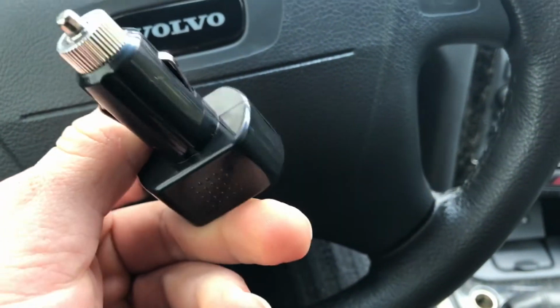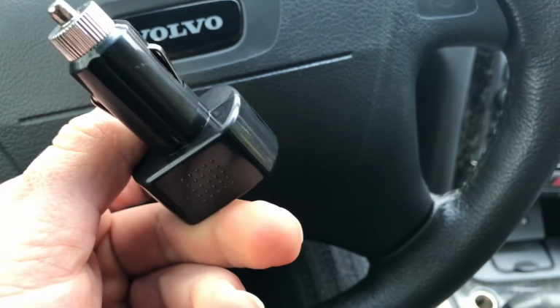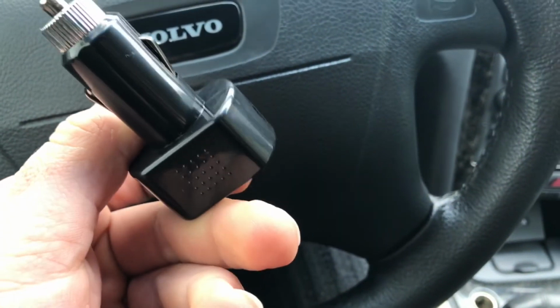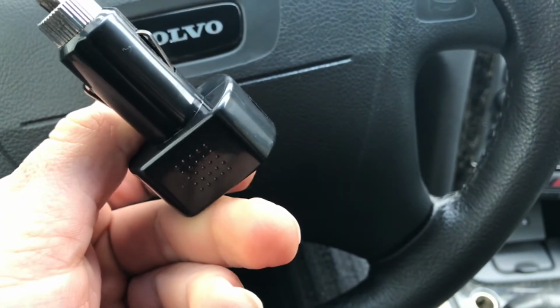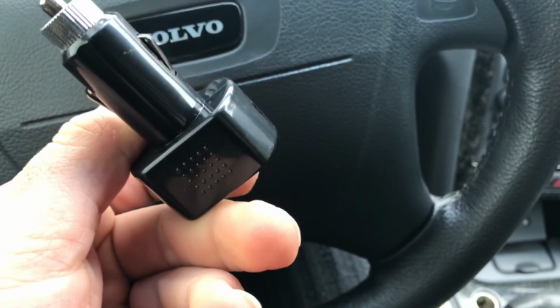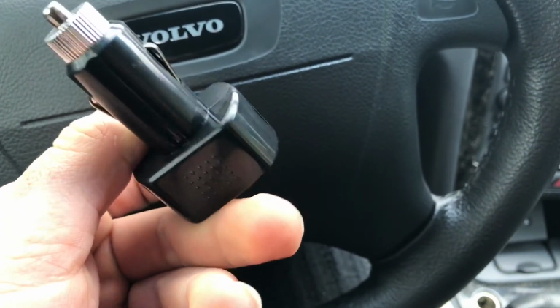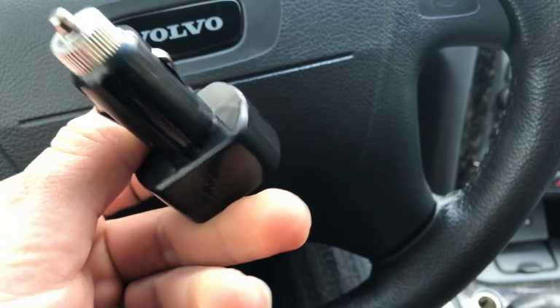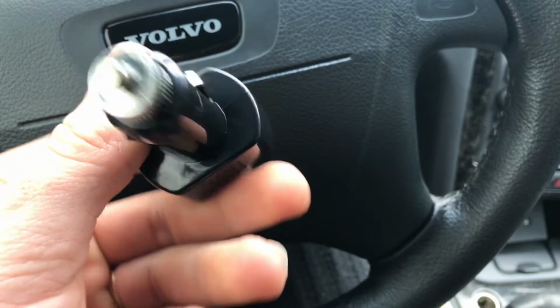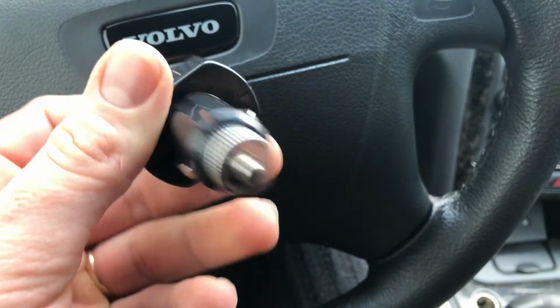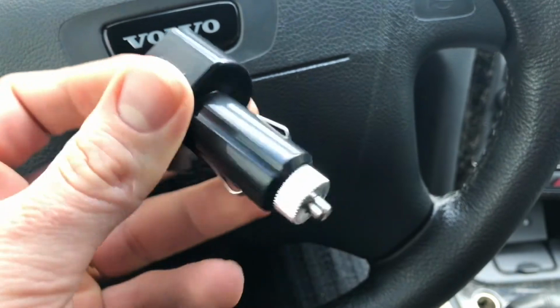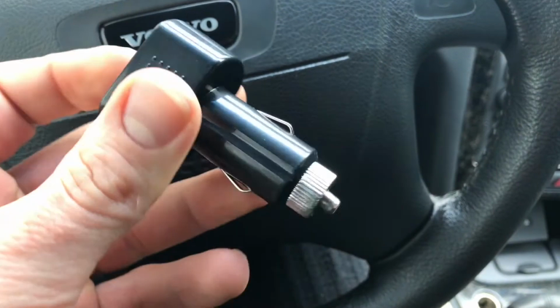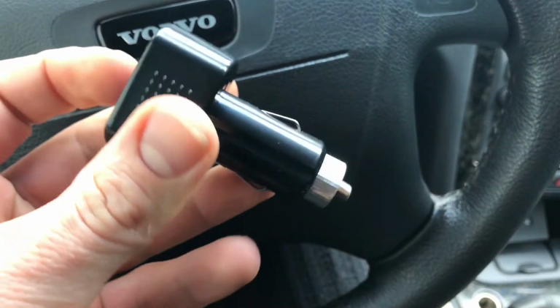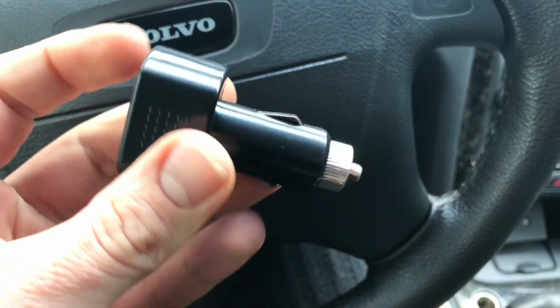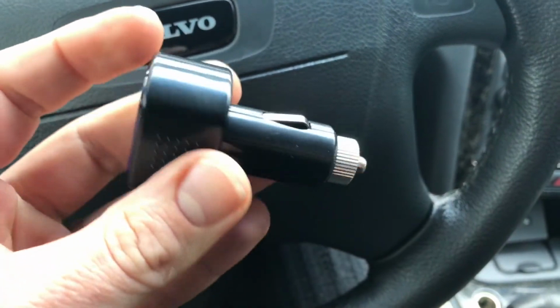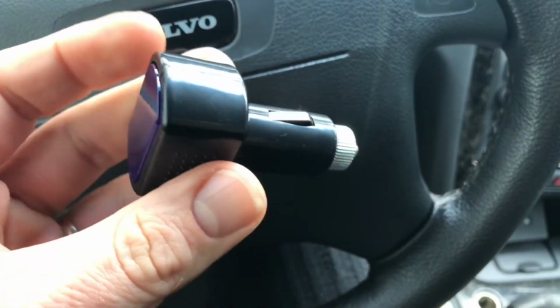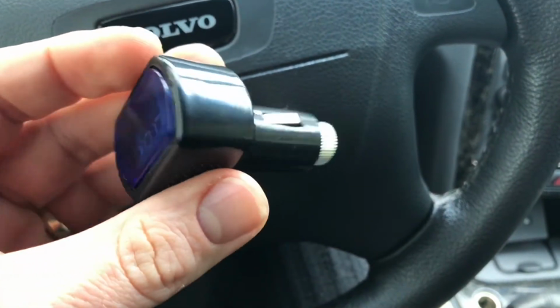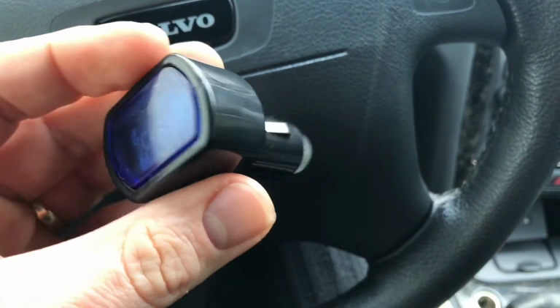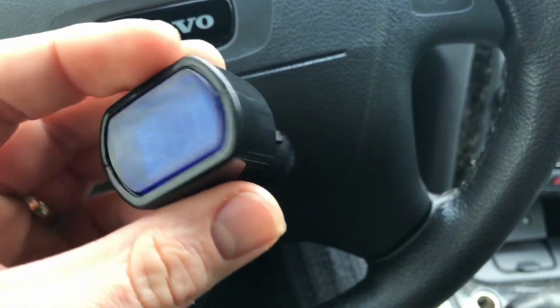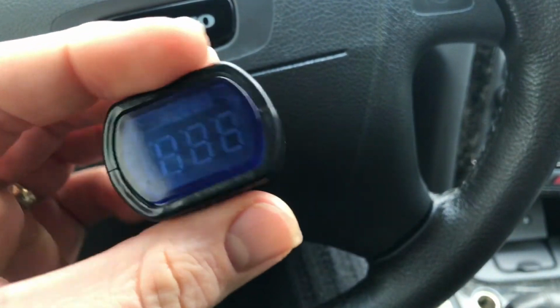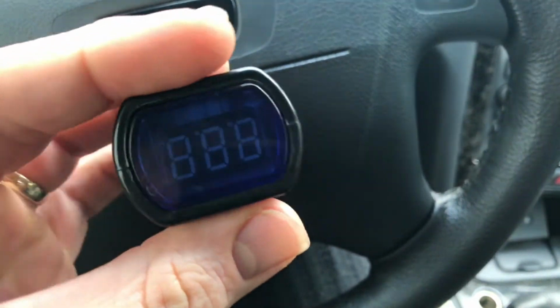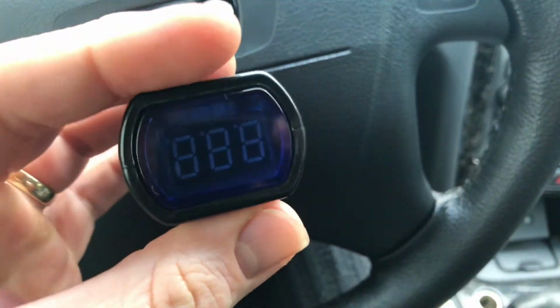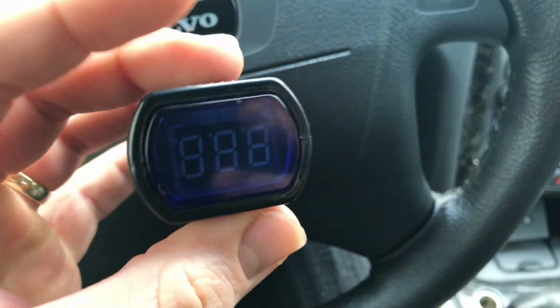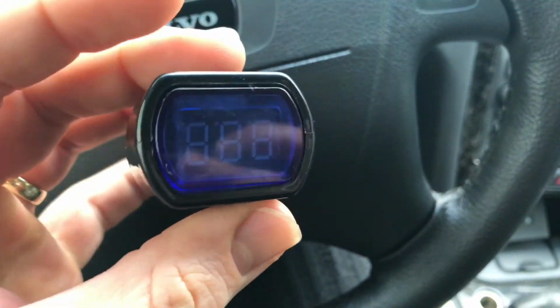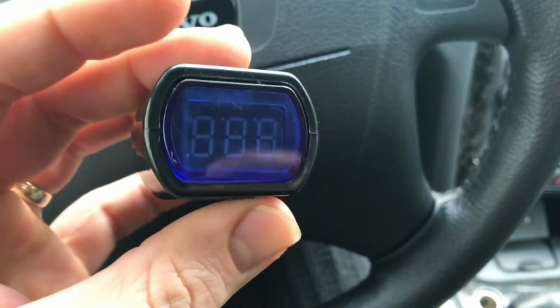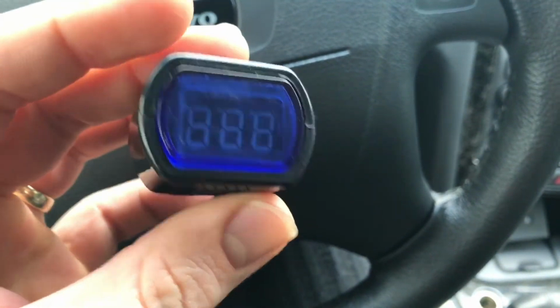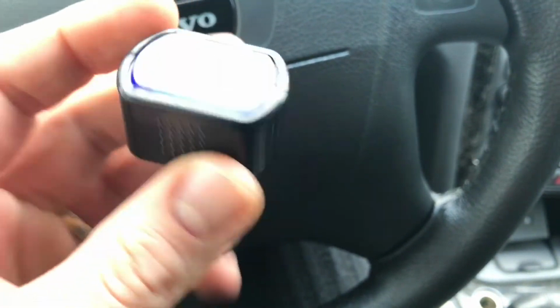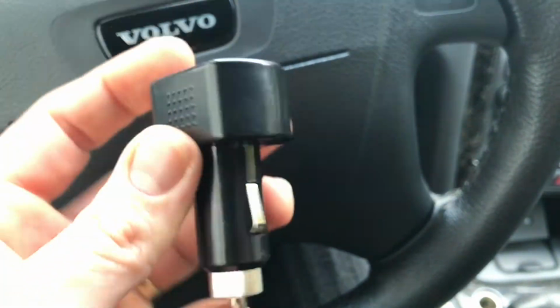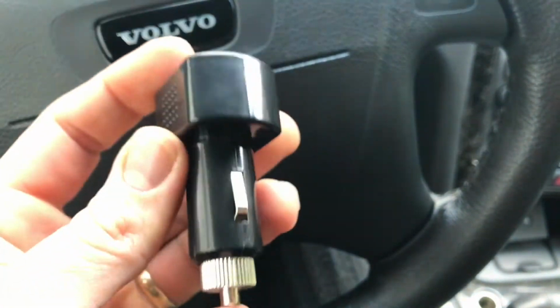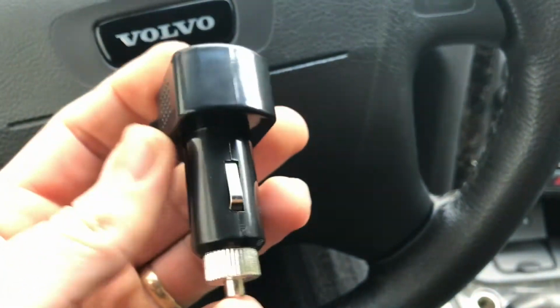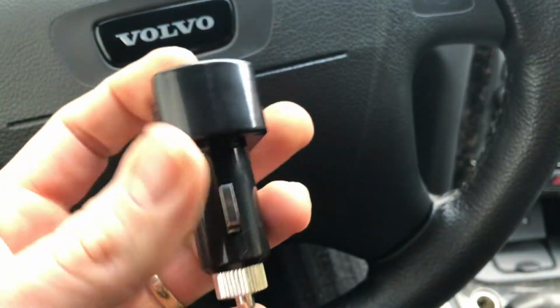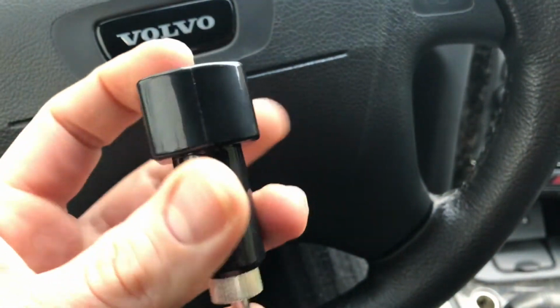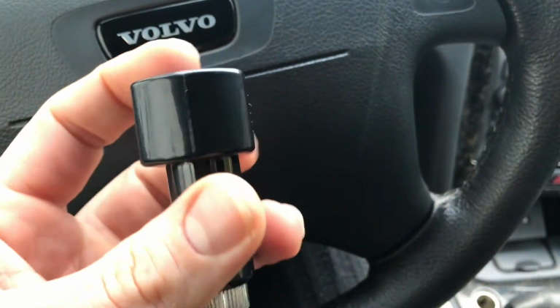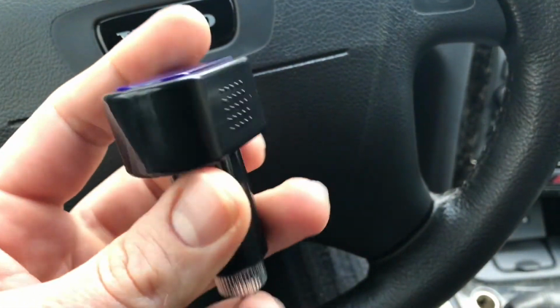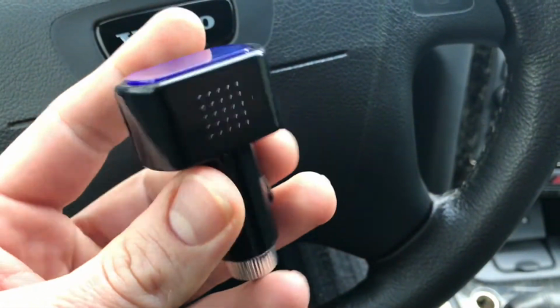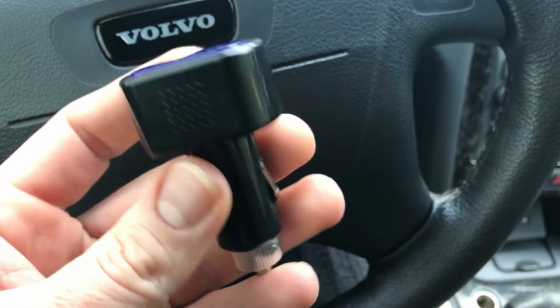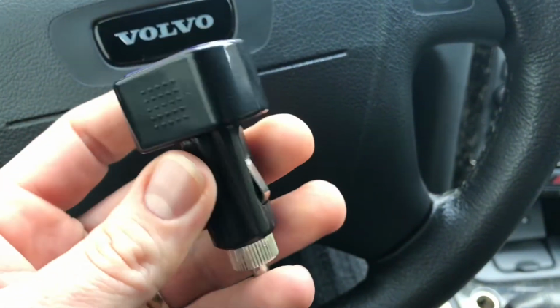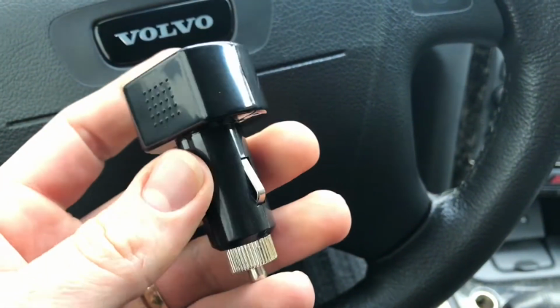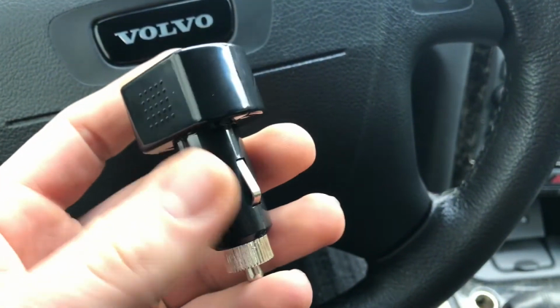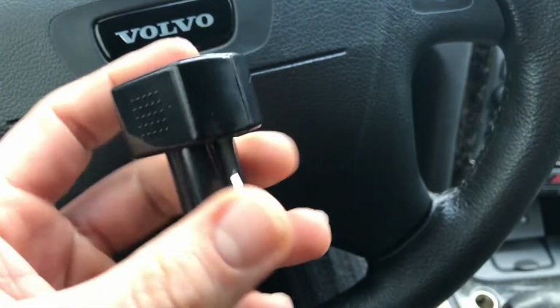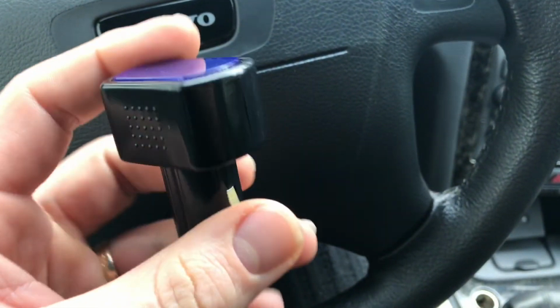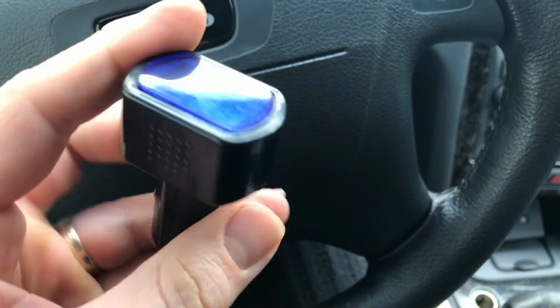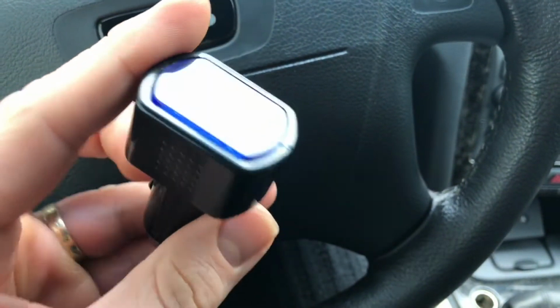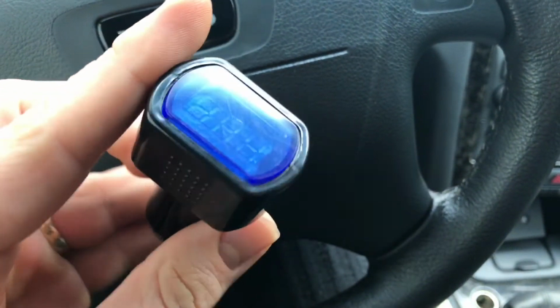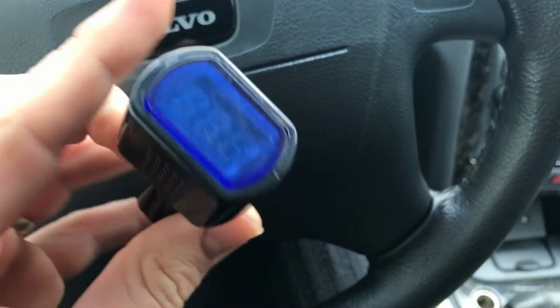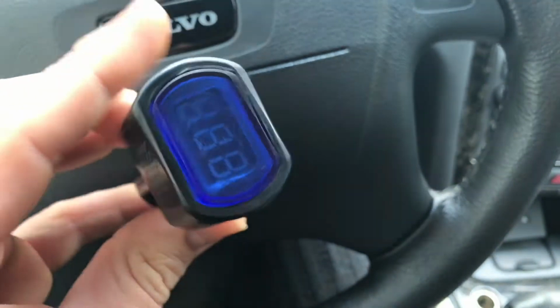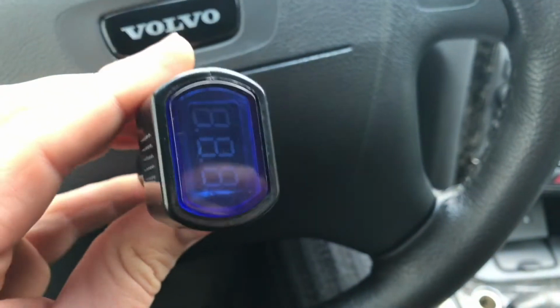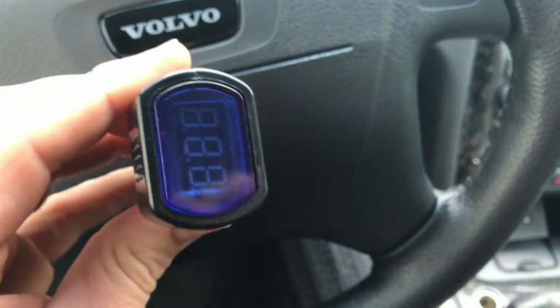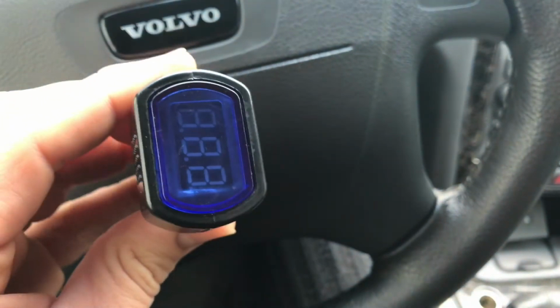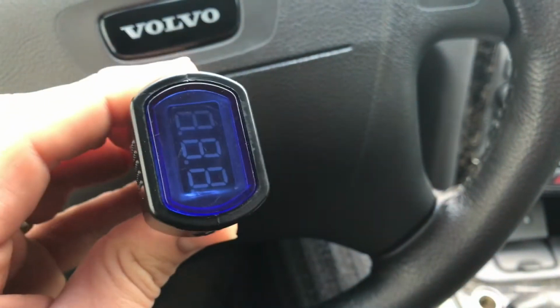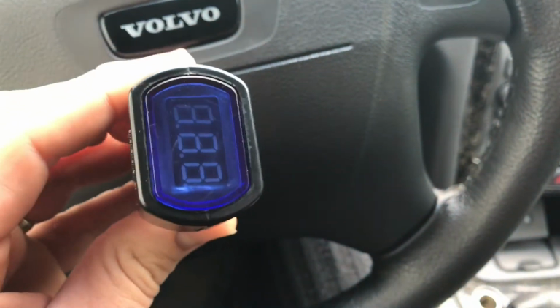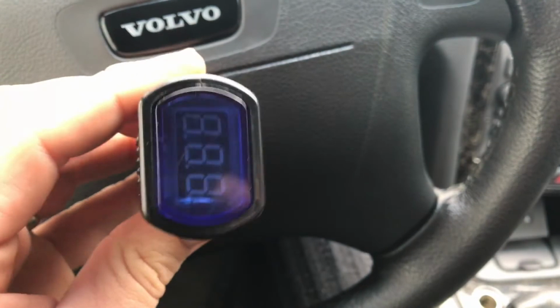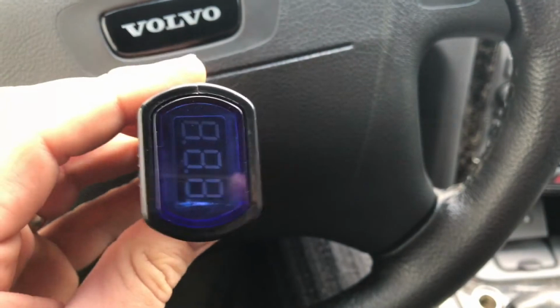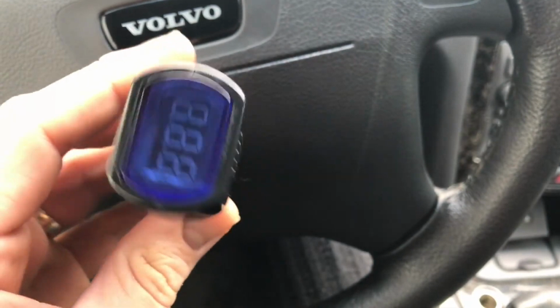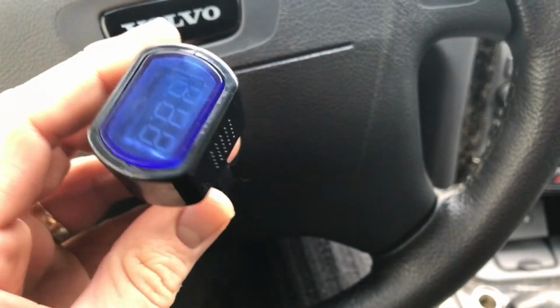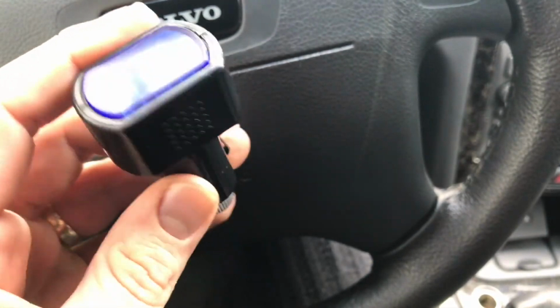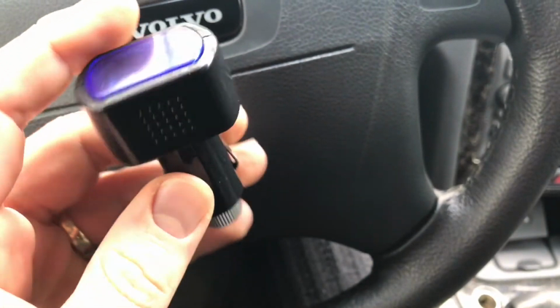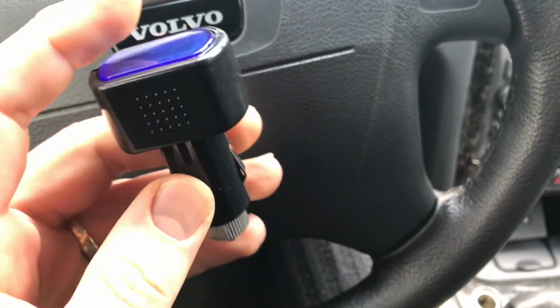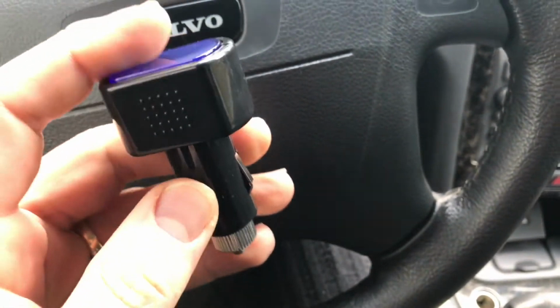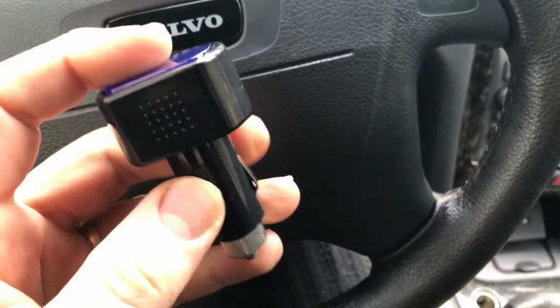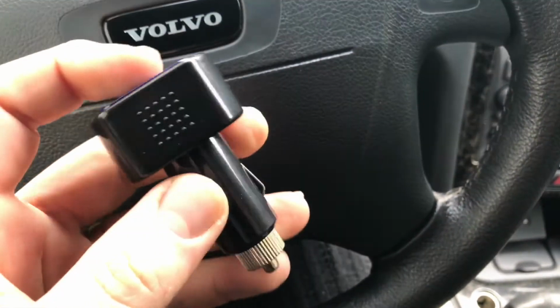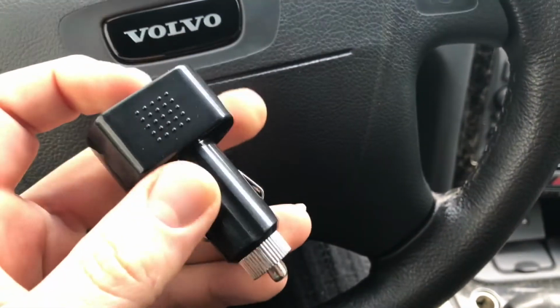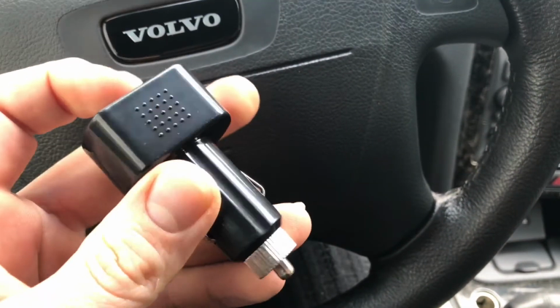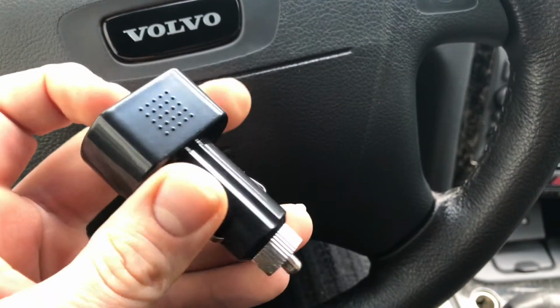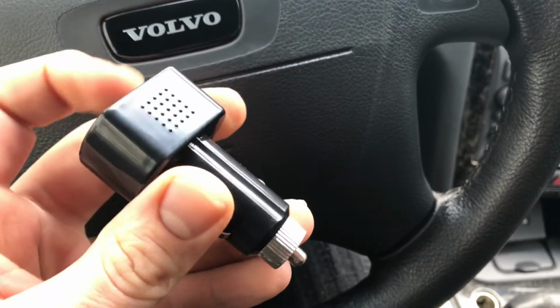Inside the car it's not dirty, not windy — it's easy. Let's go.